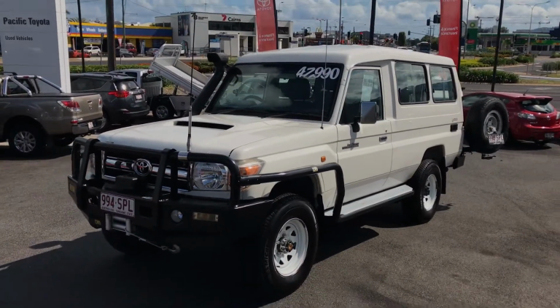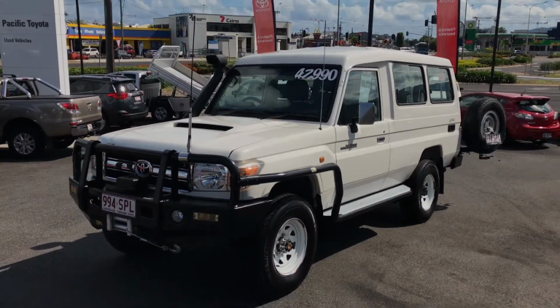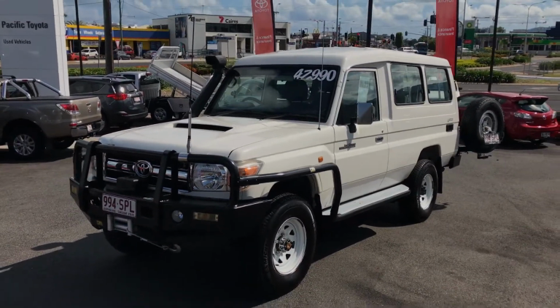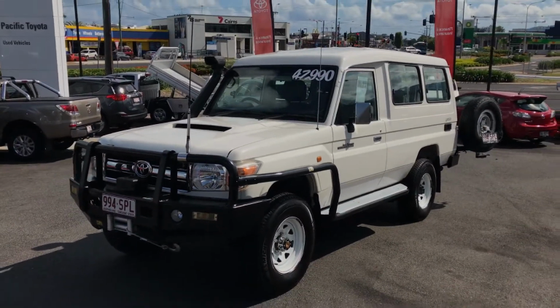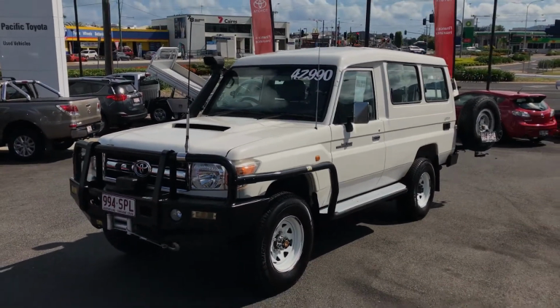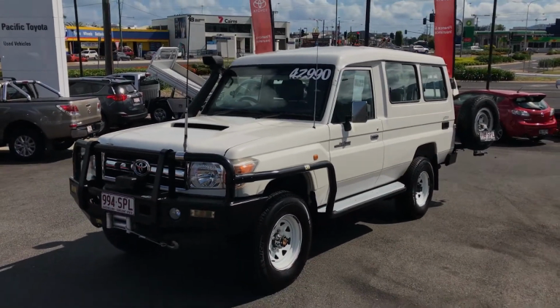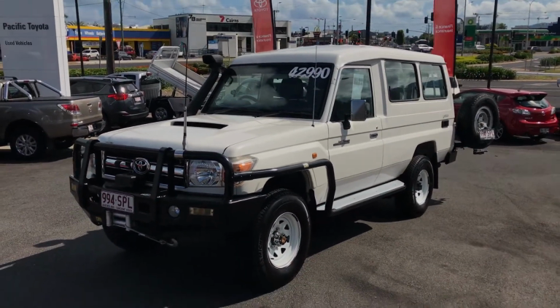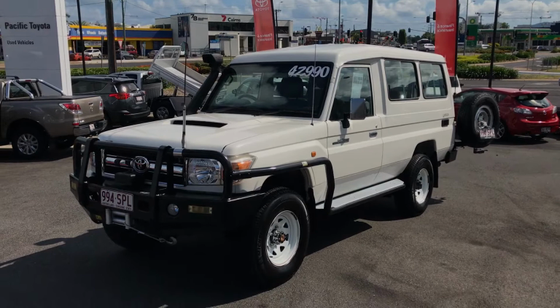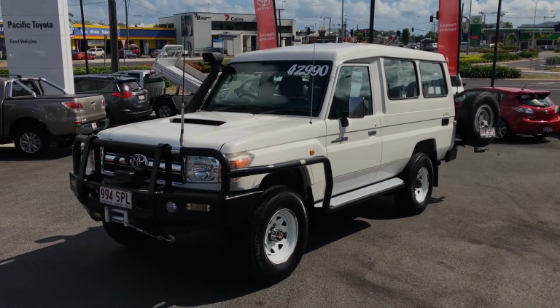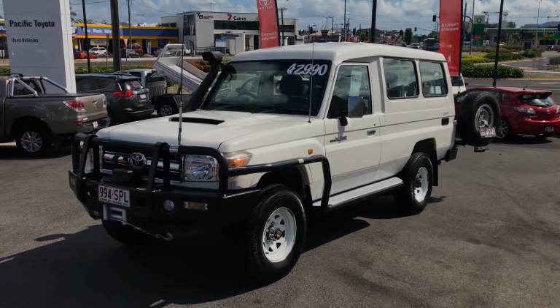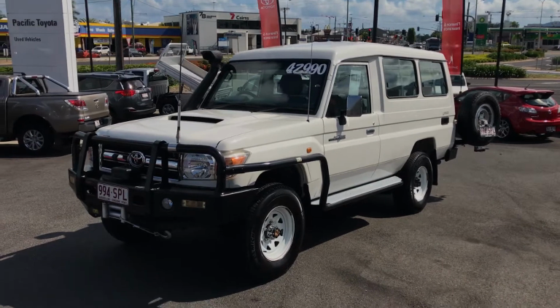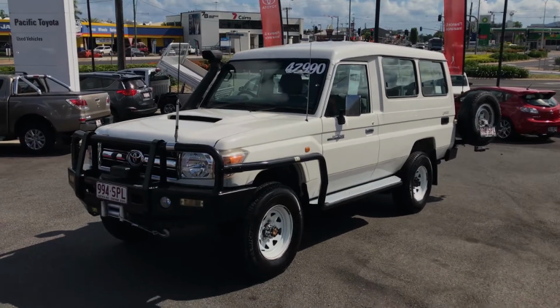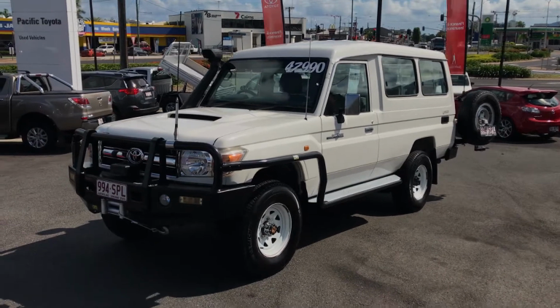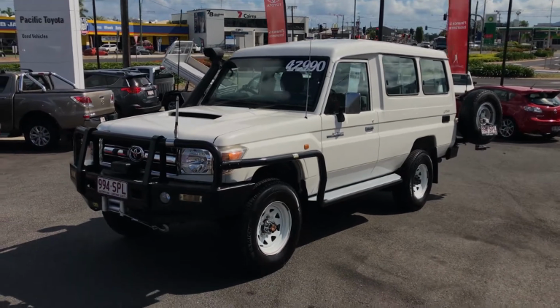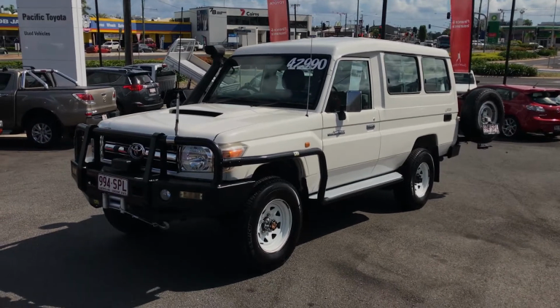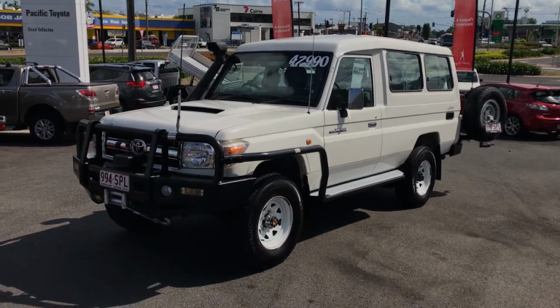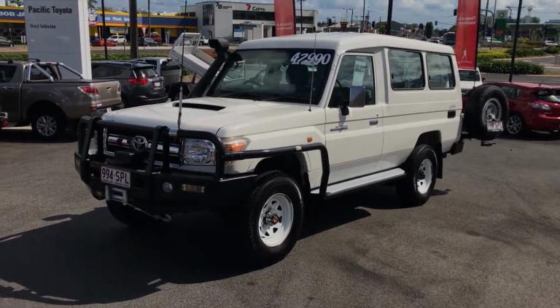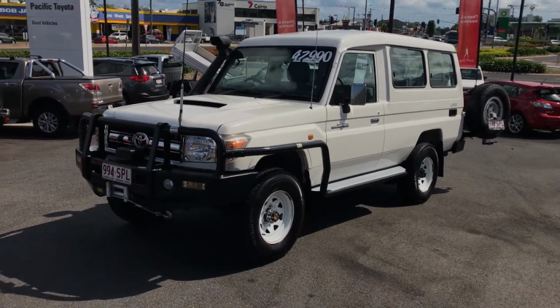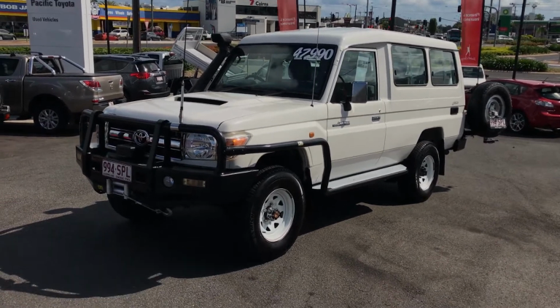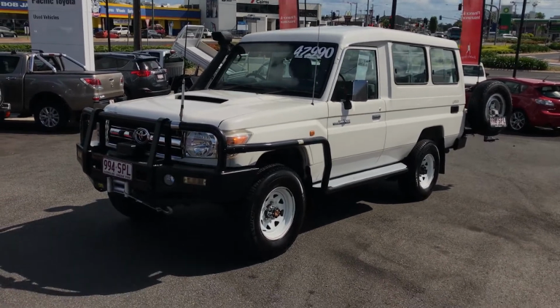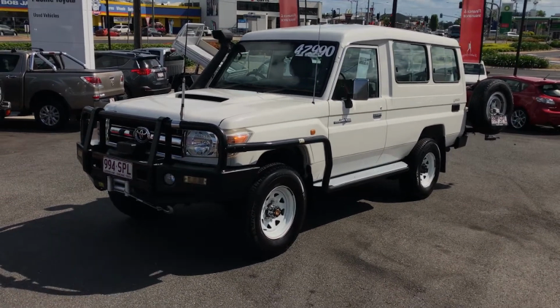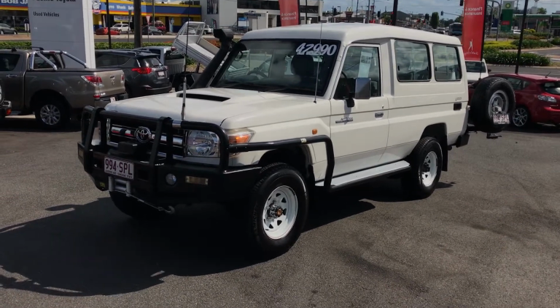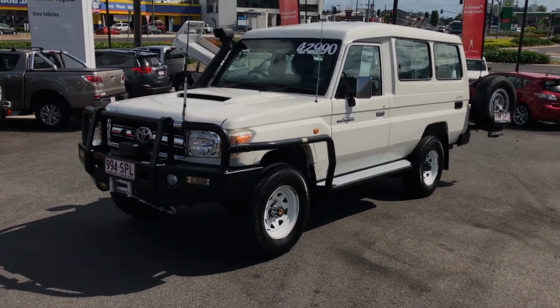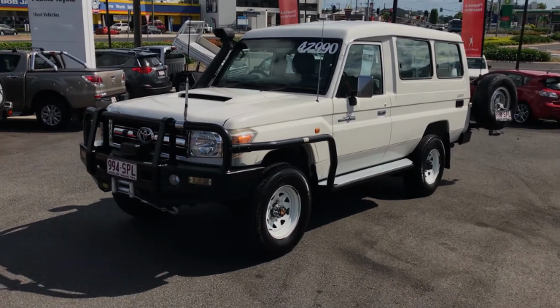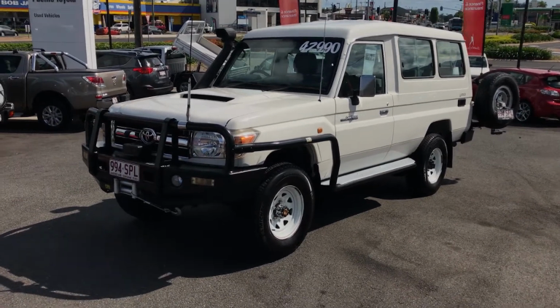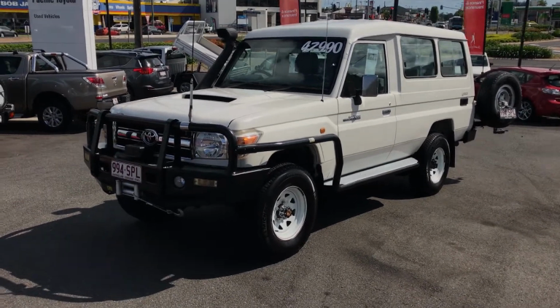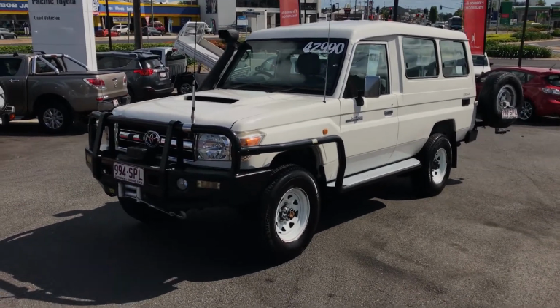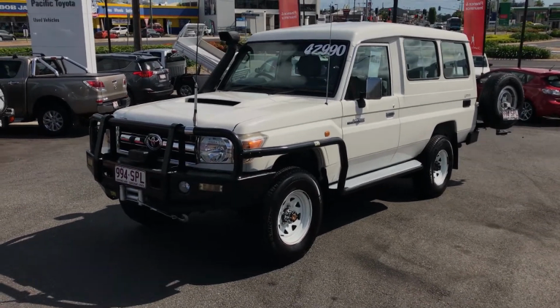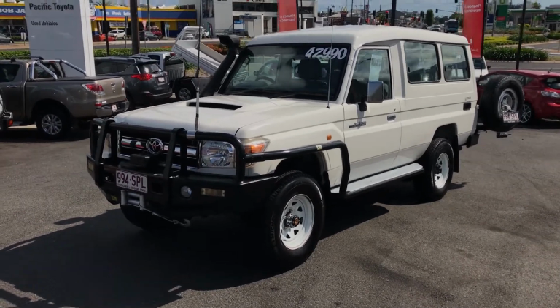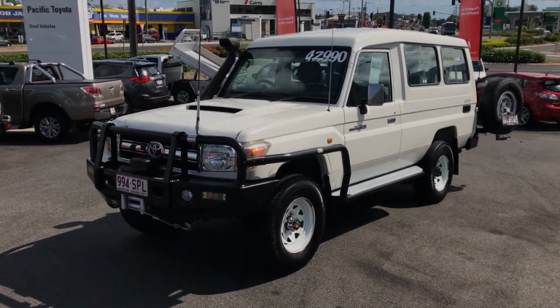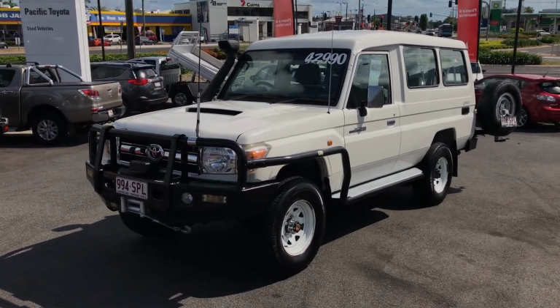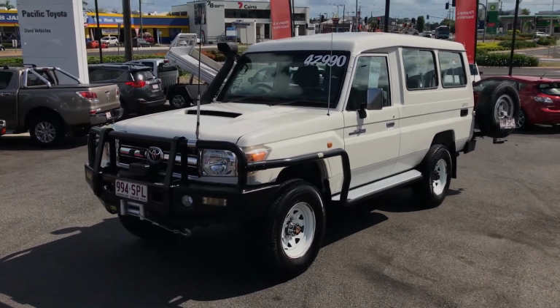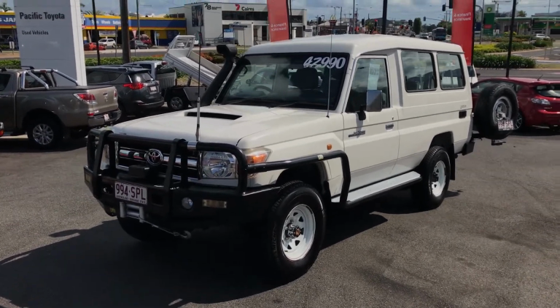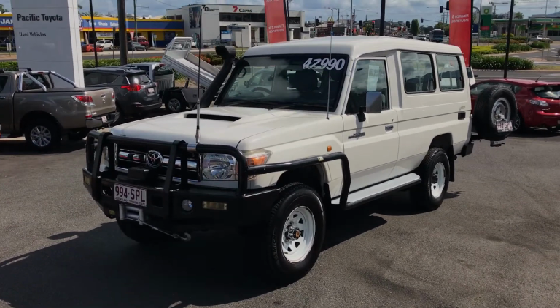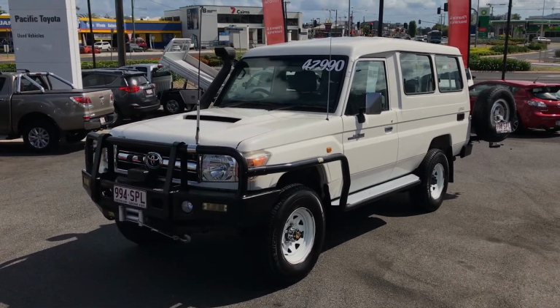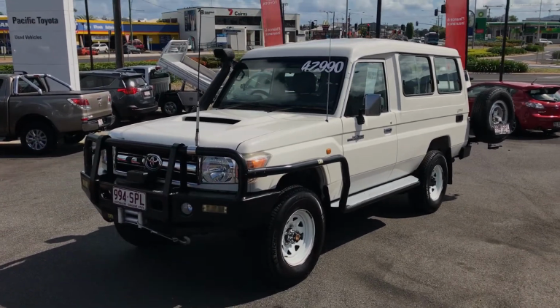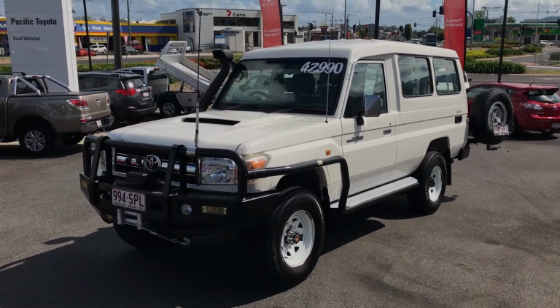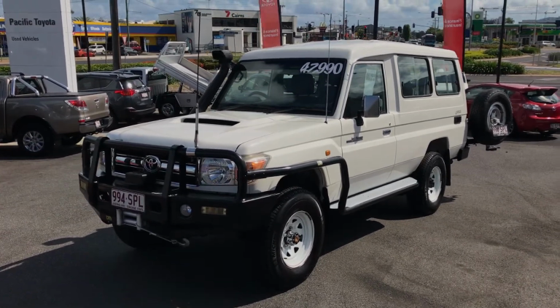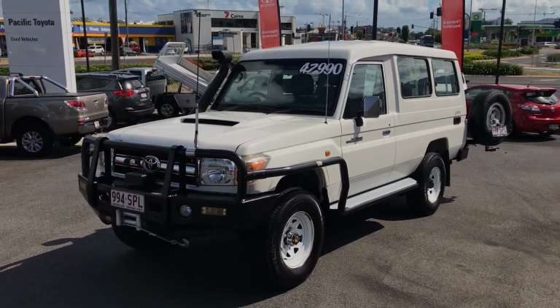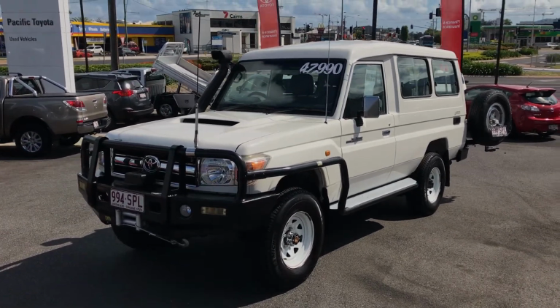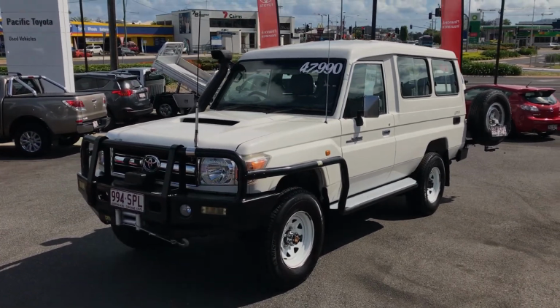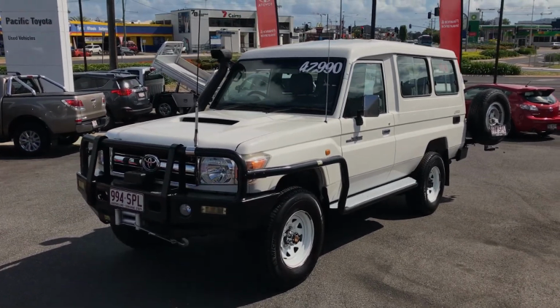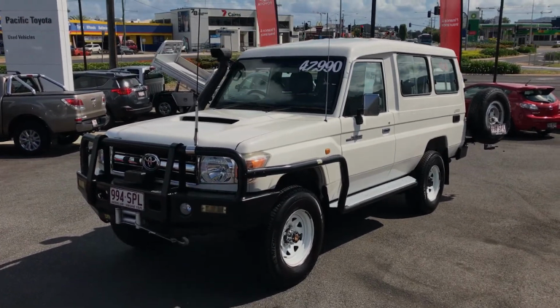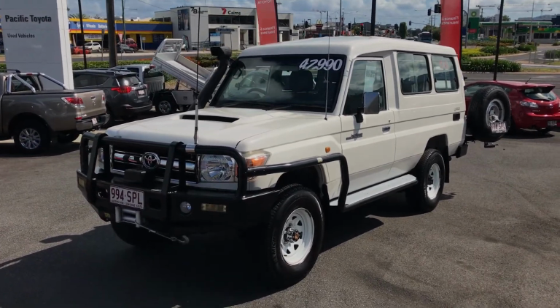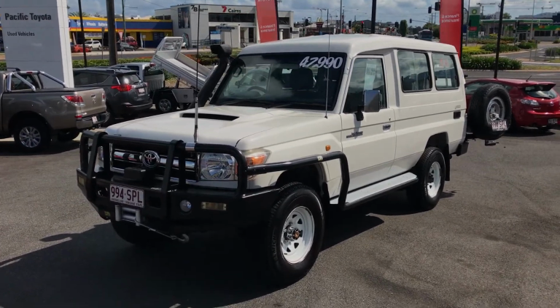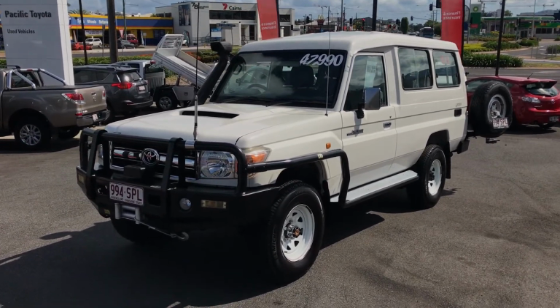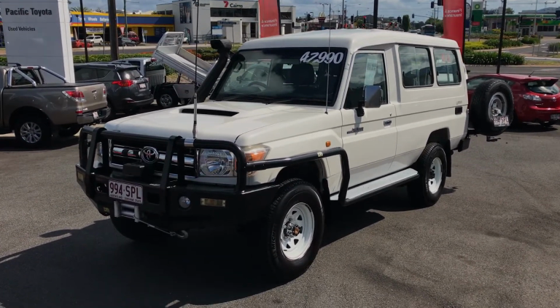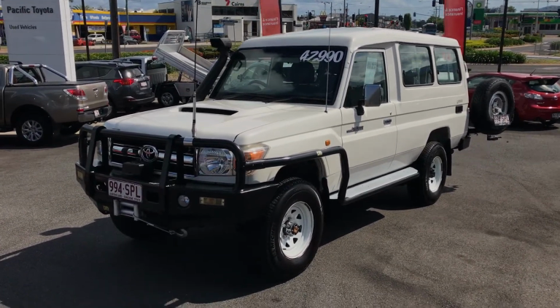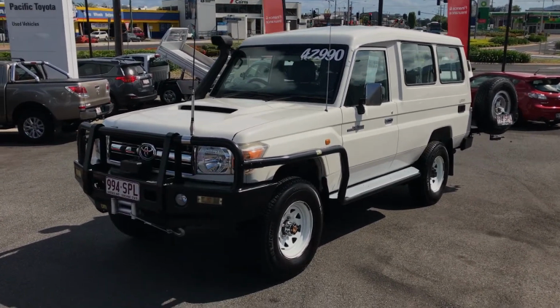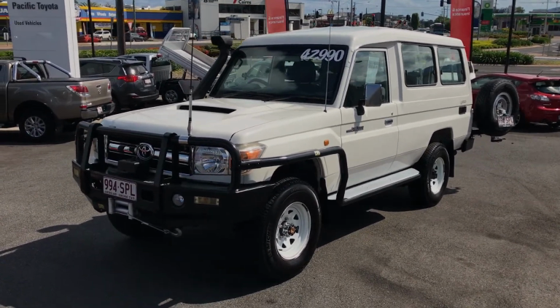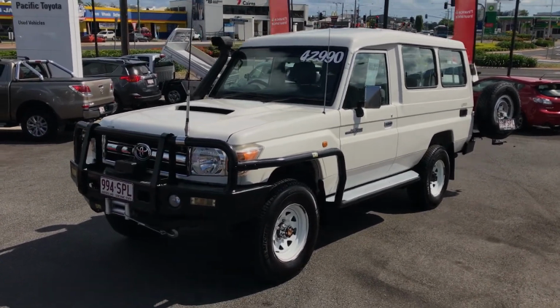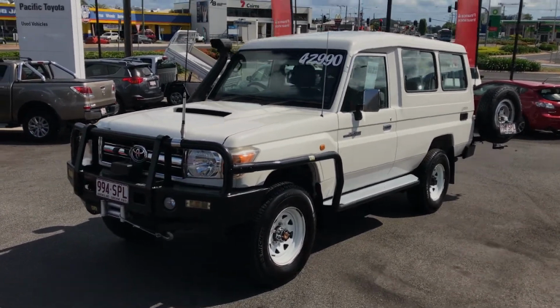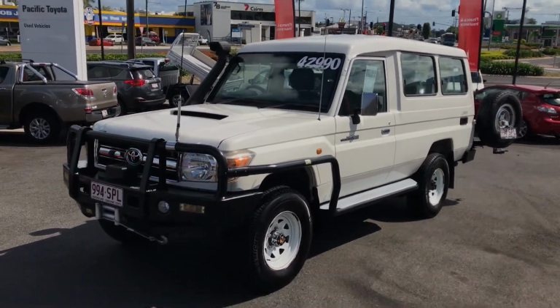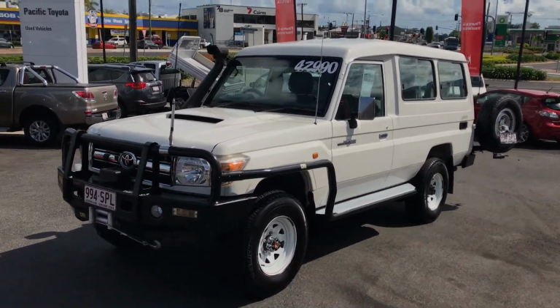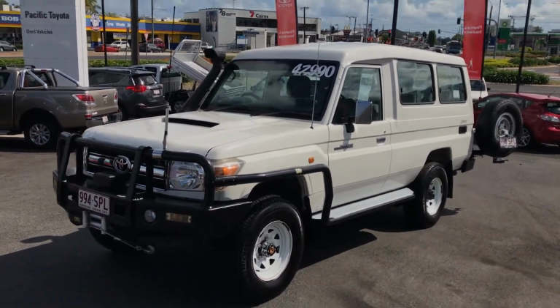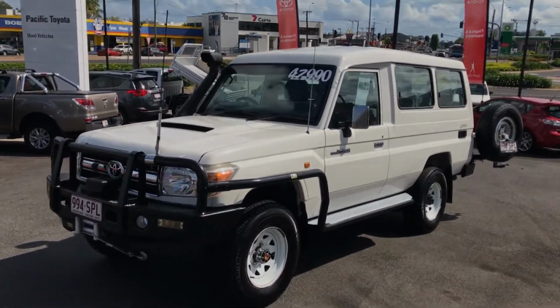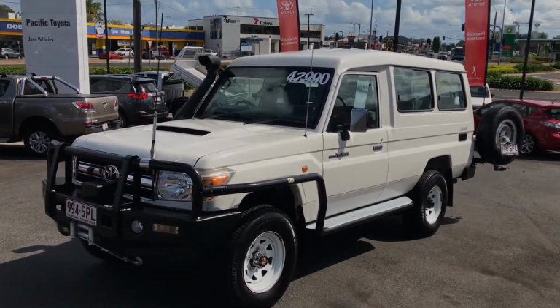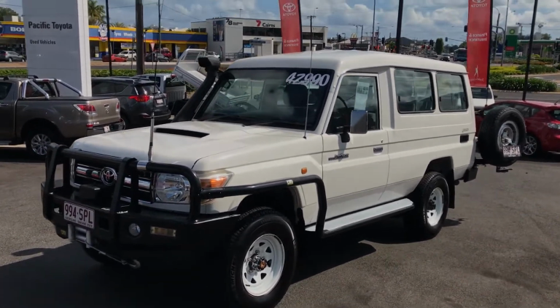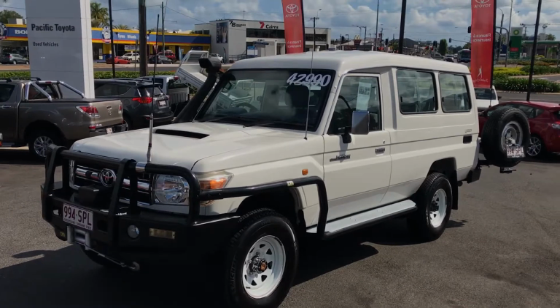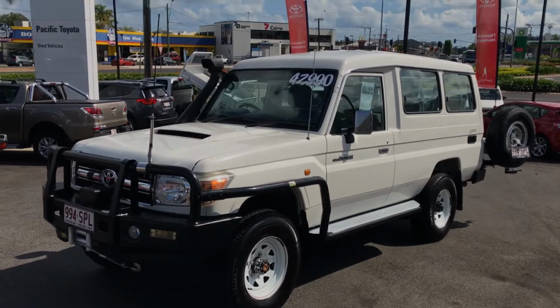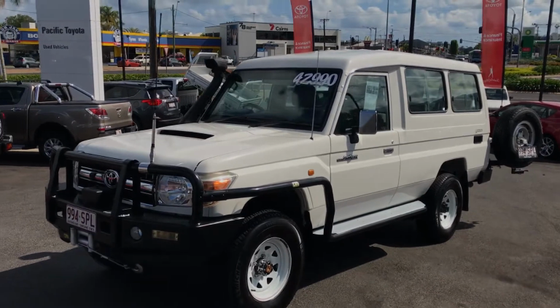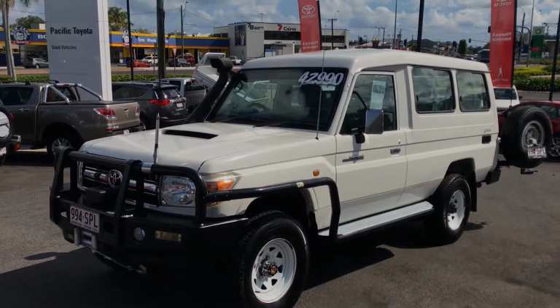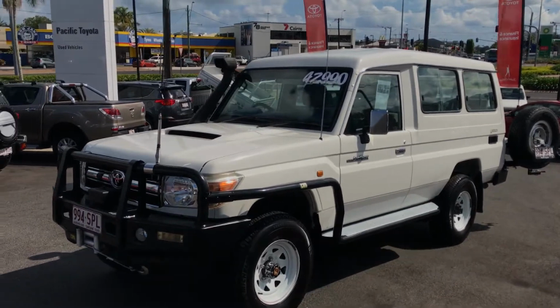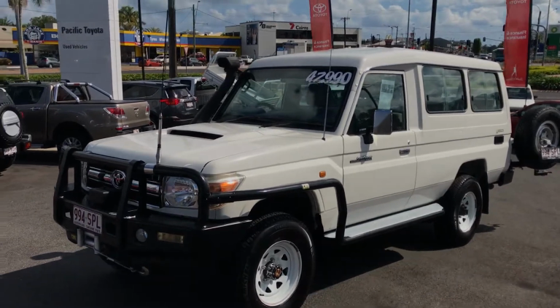So there it is – our 2011 GXL Toyota Land Cruiser Troop Carrier. Thanks for watching, Matt.